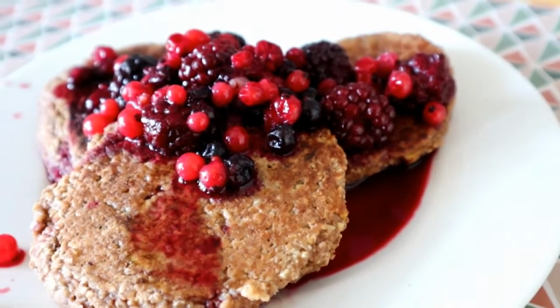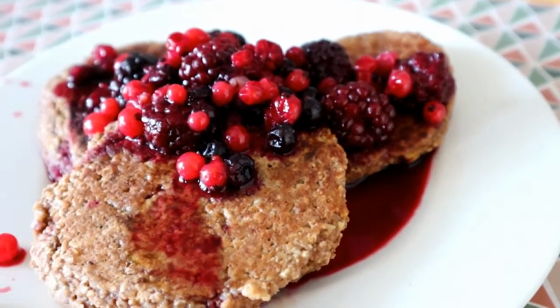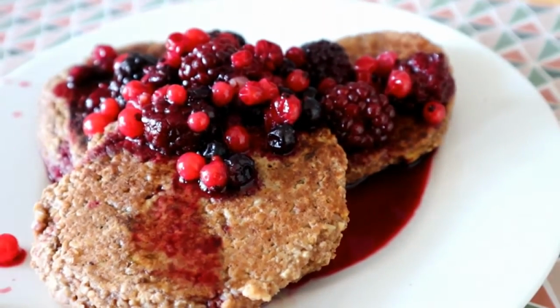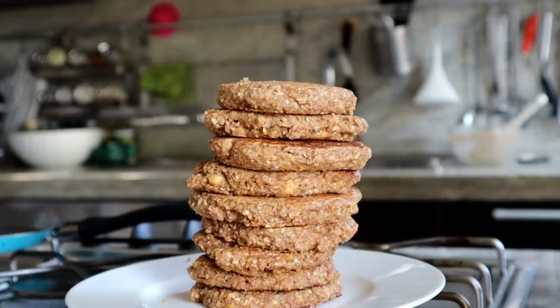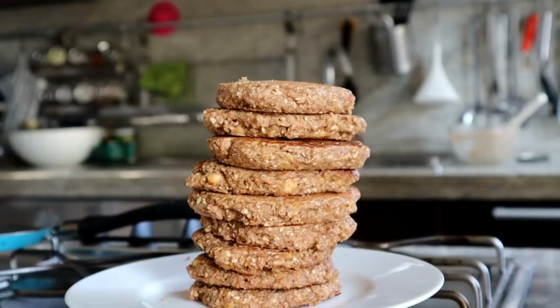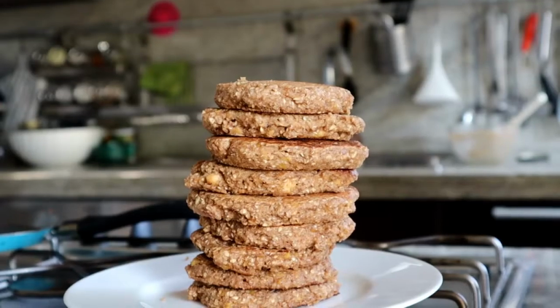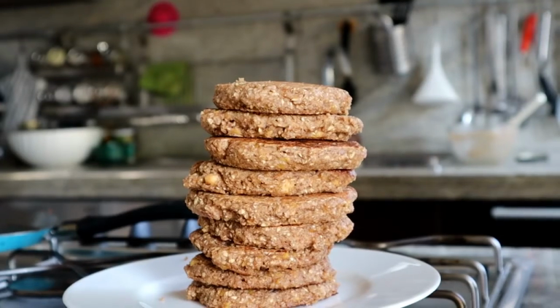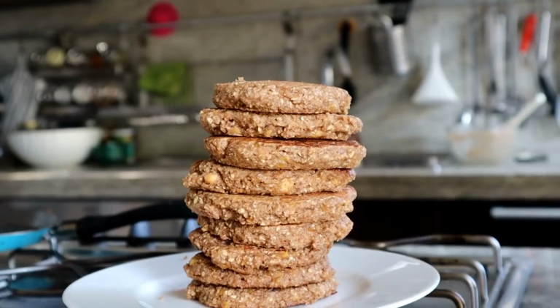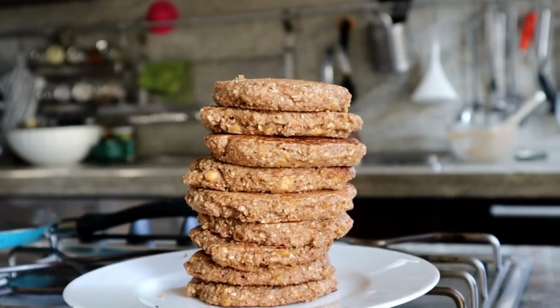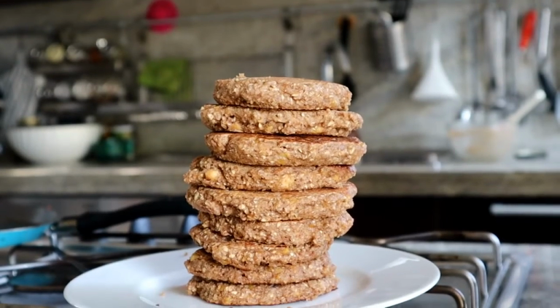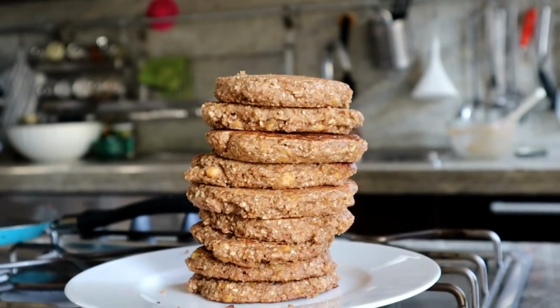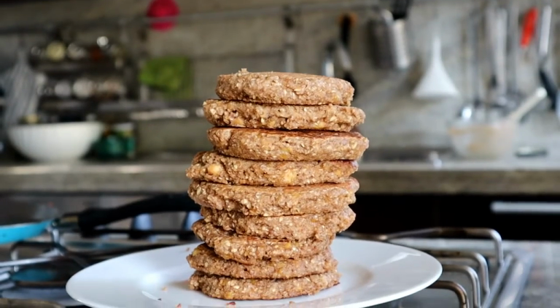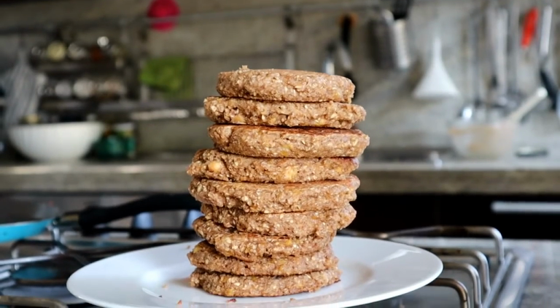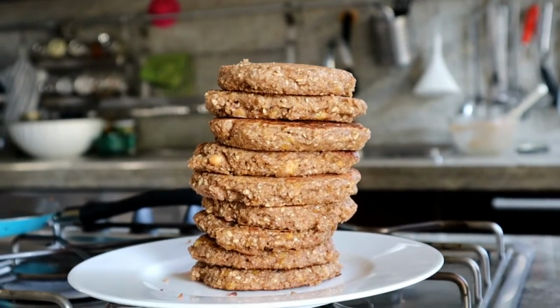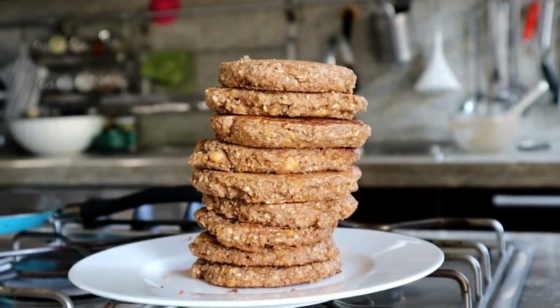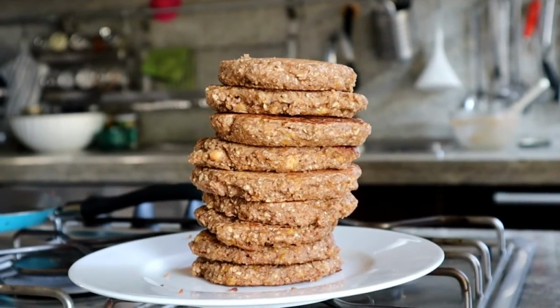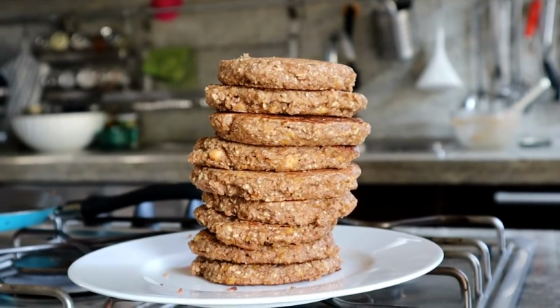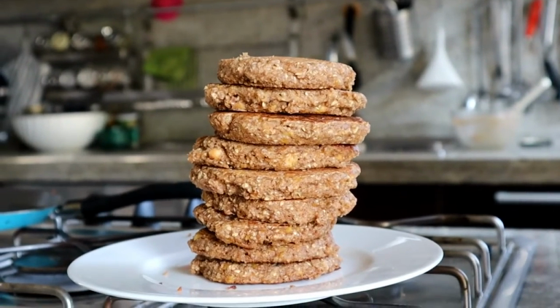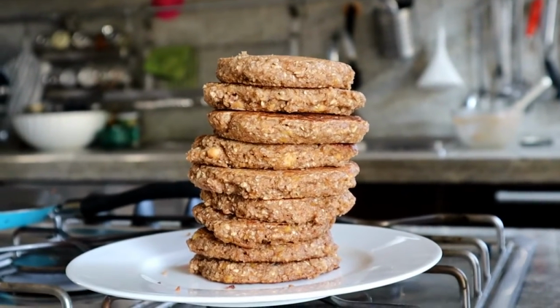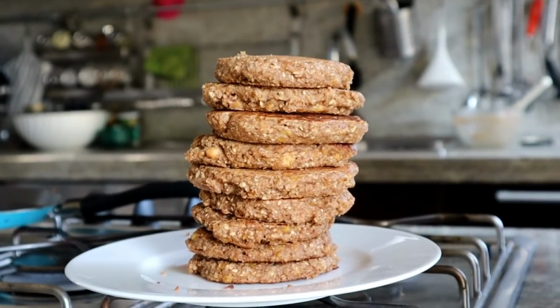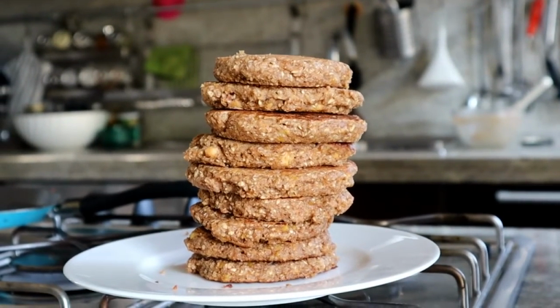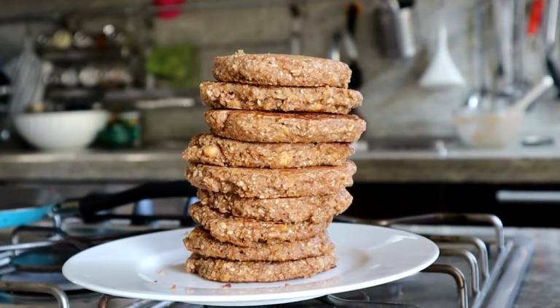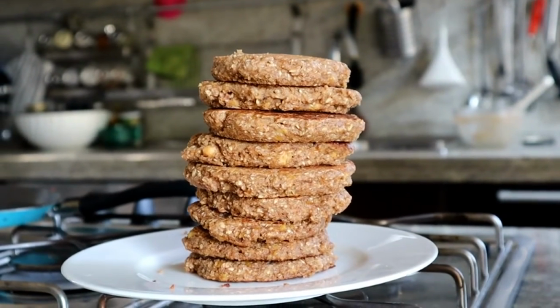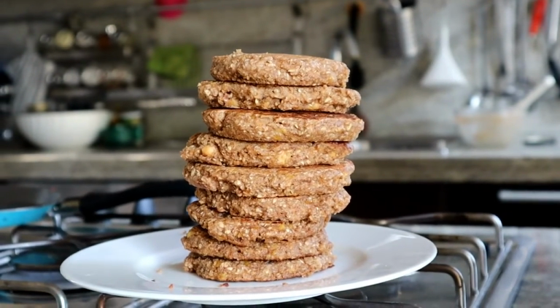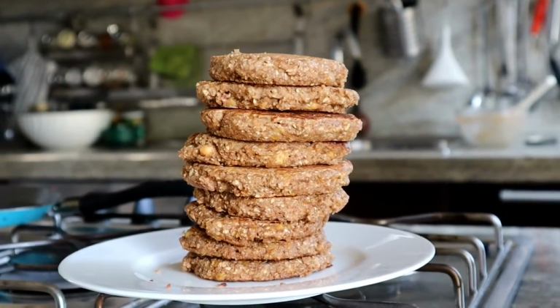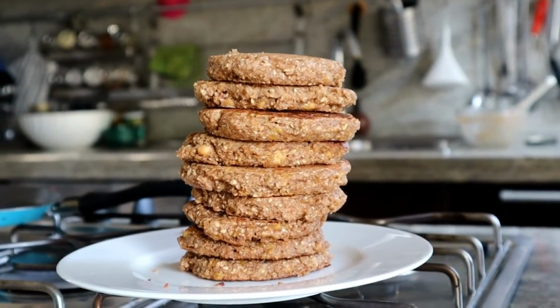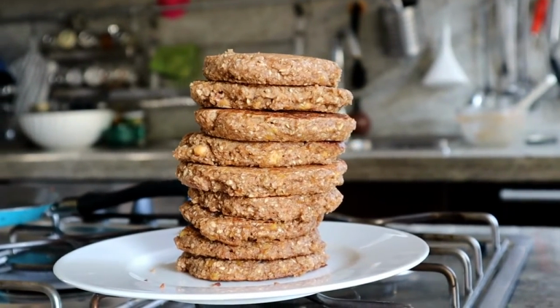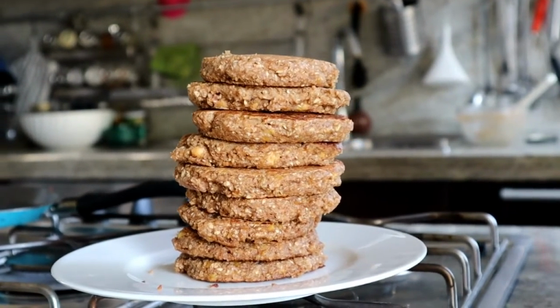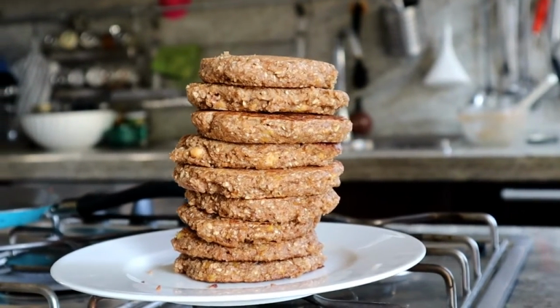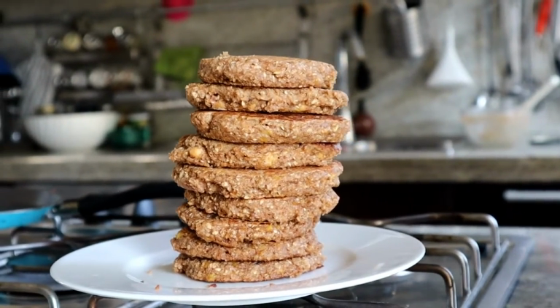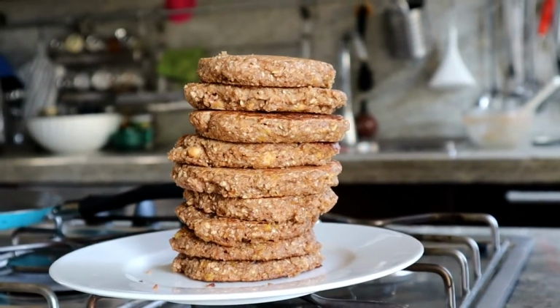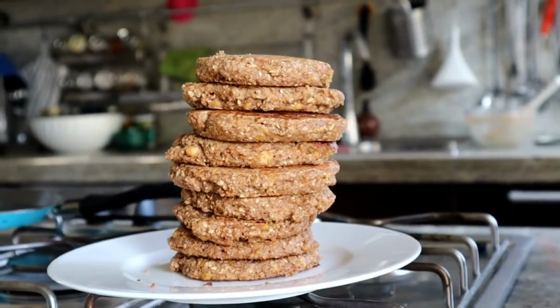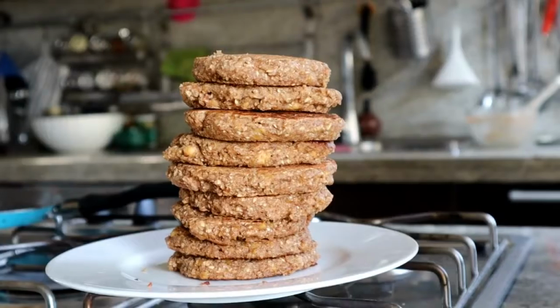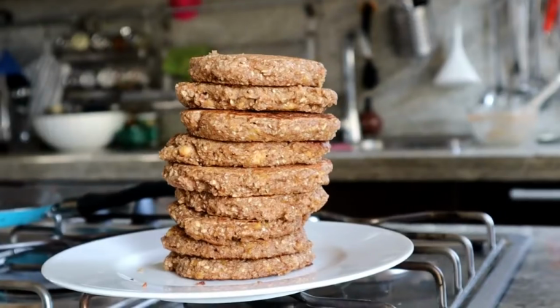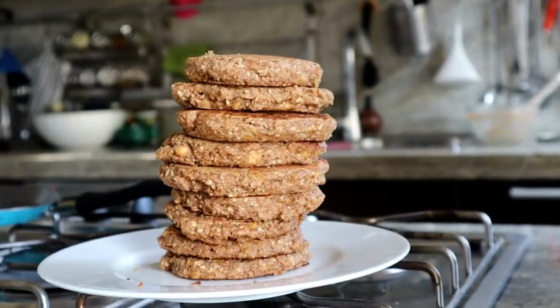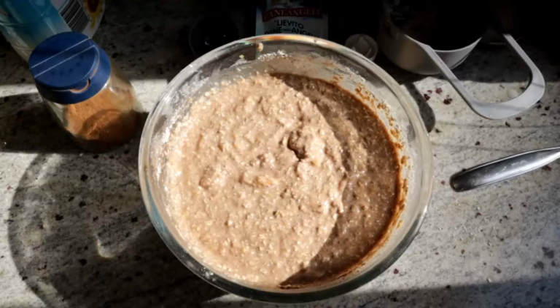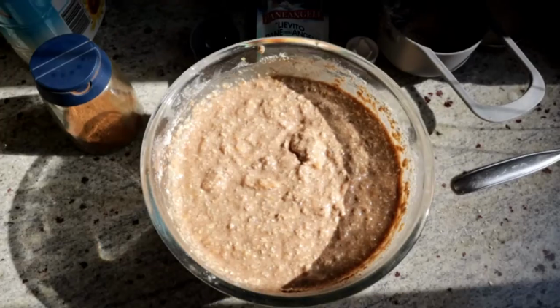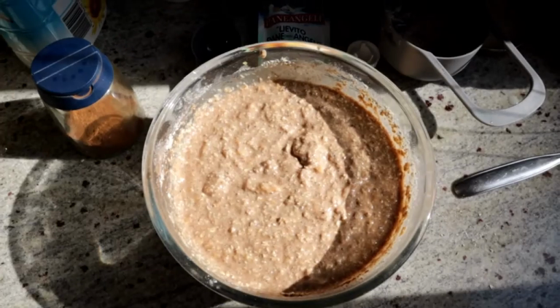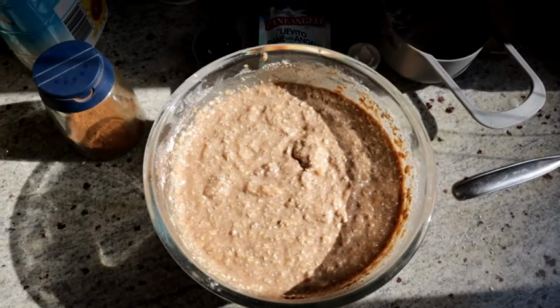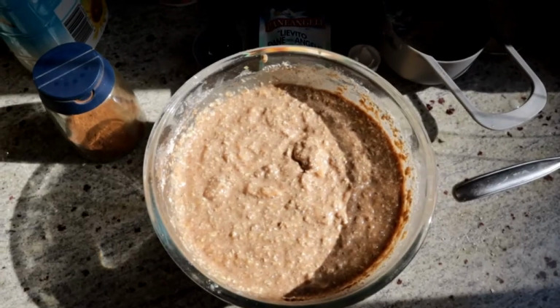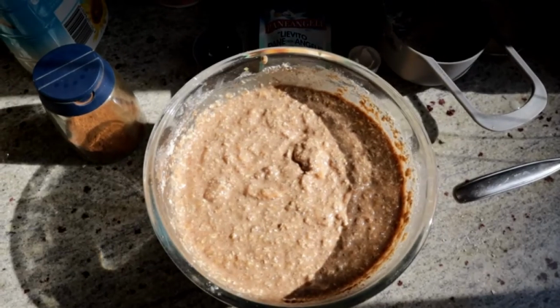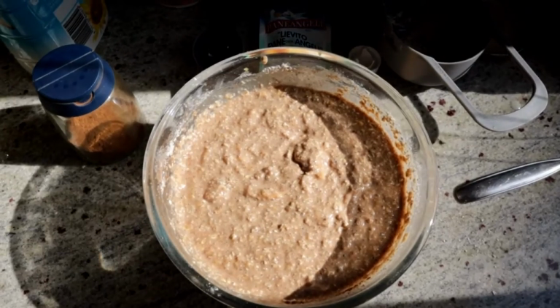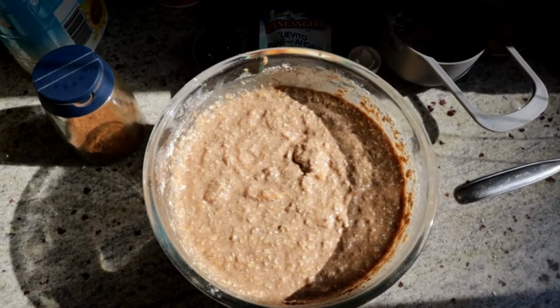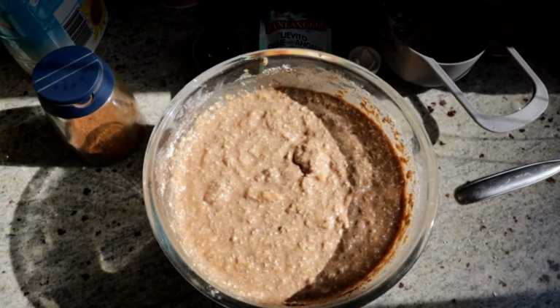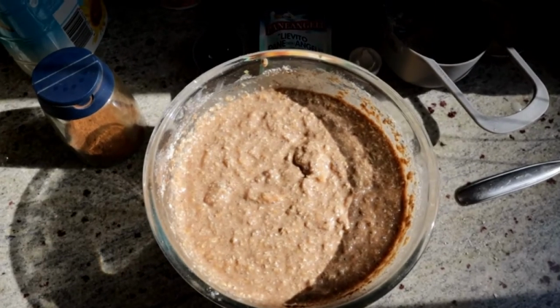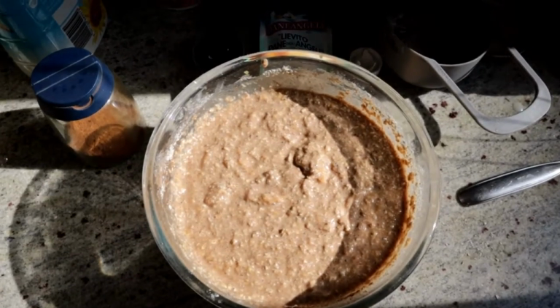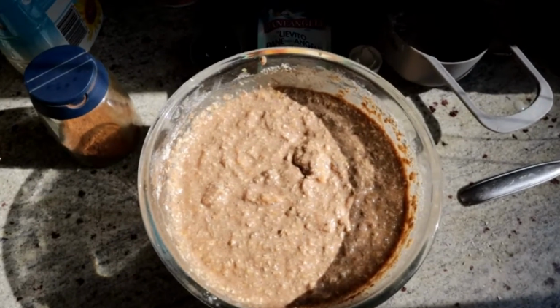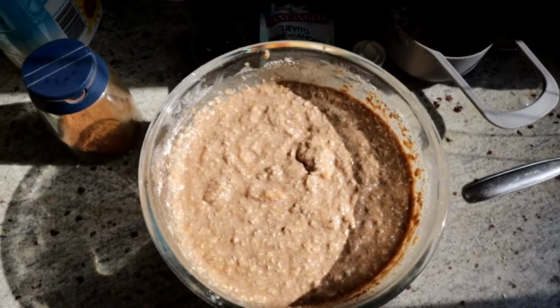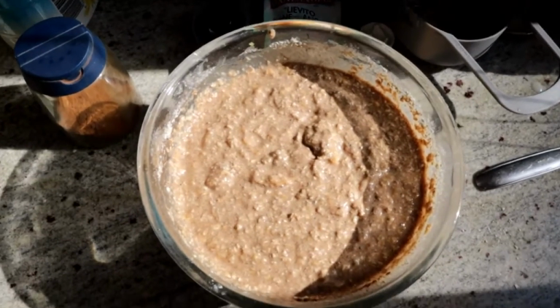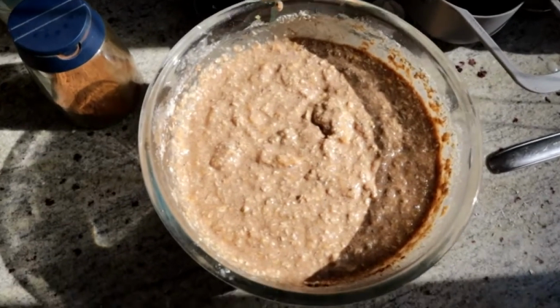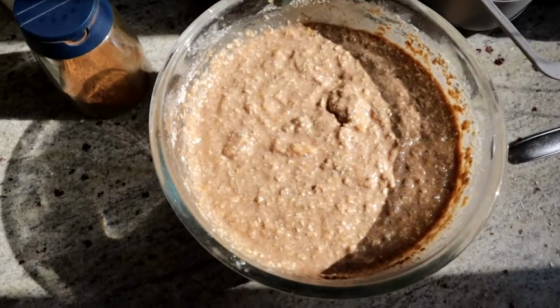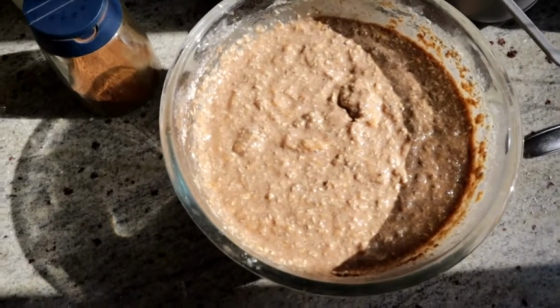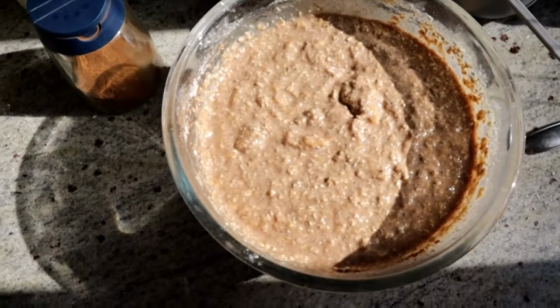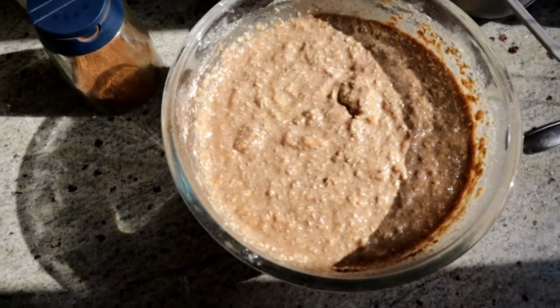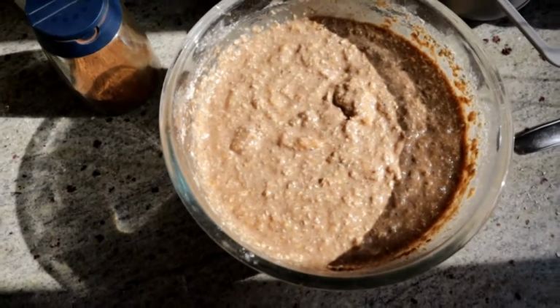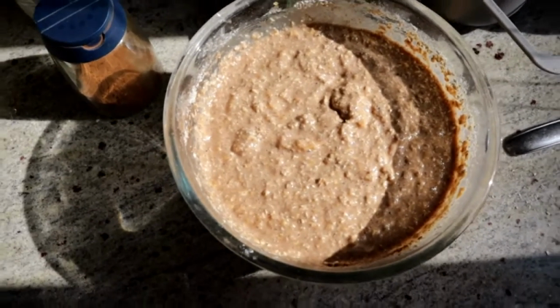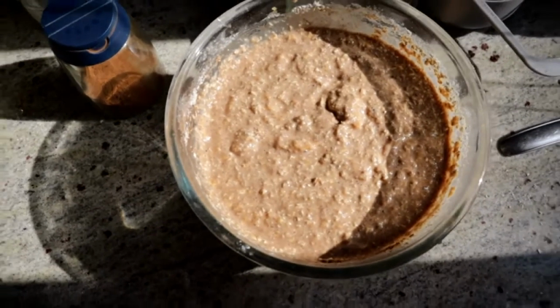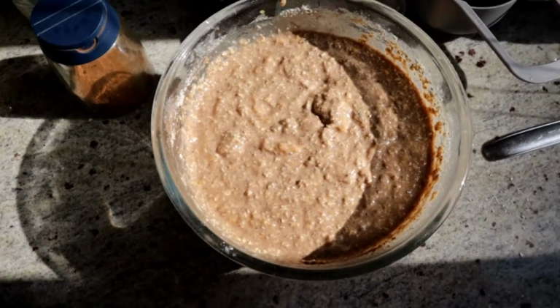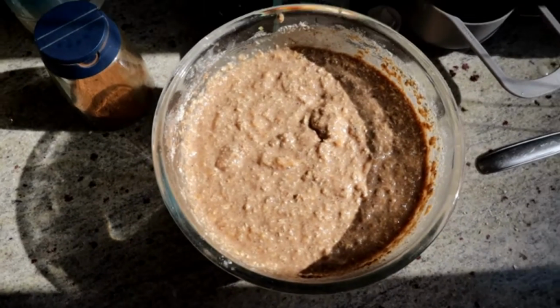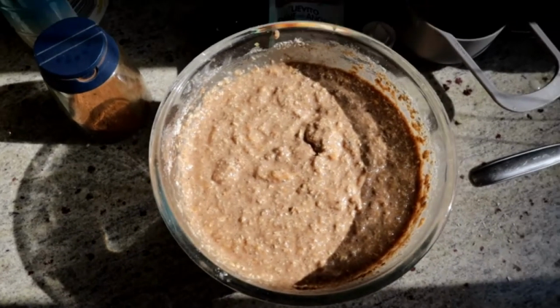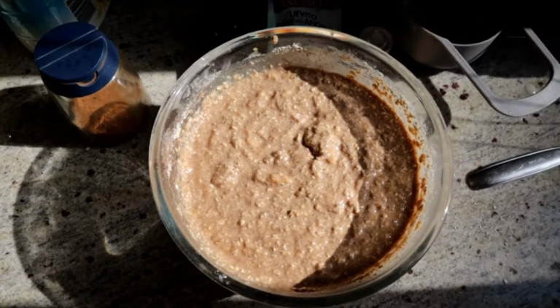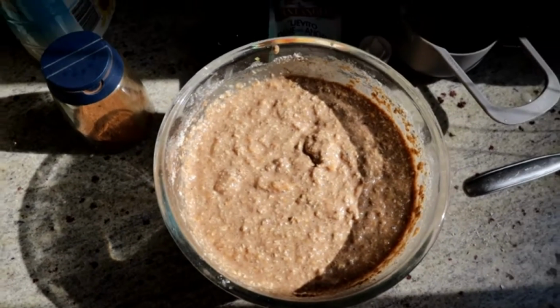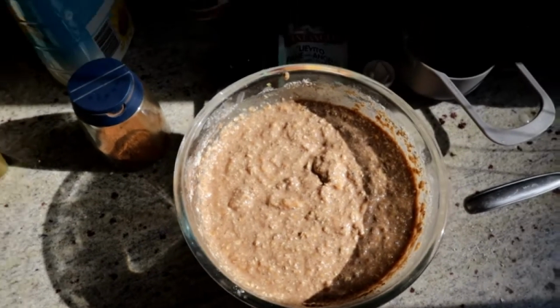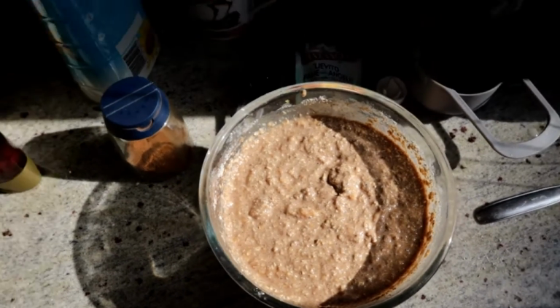Hello and welcome to today's video! I'm going to show you how to make some vegan, easing and filling pancakes.